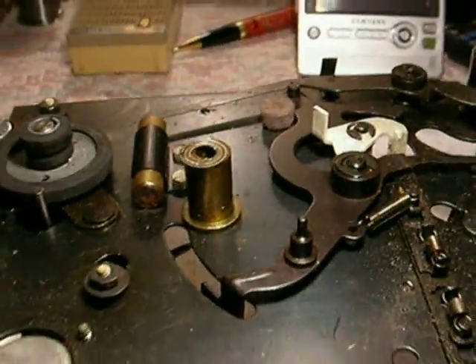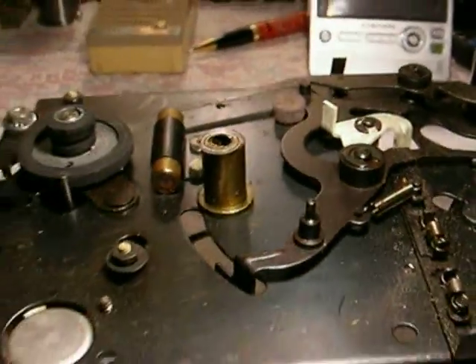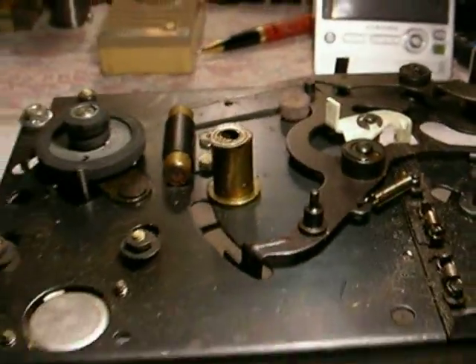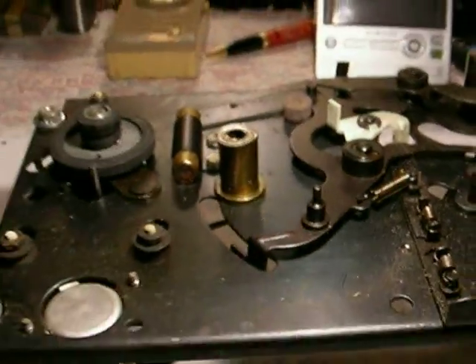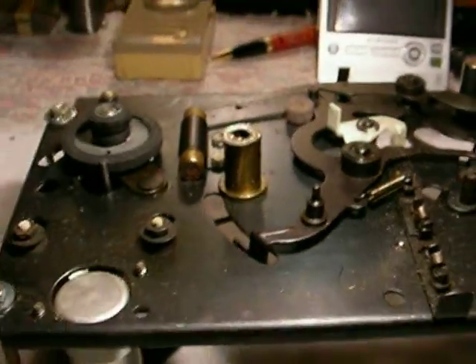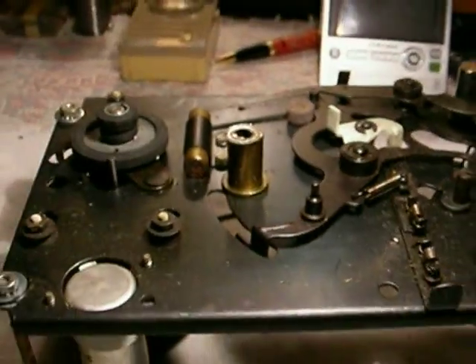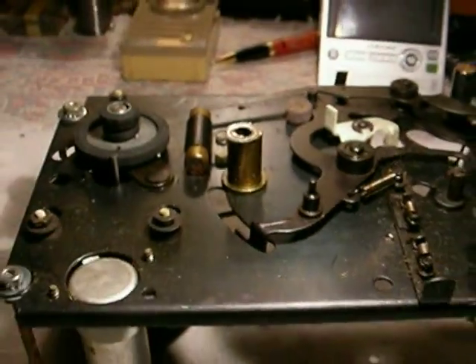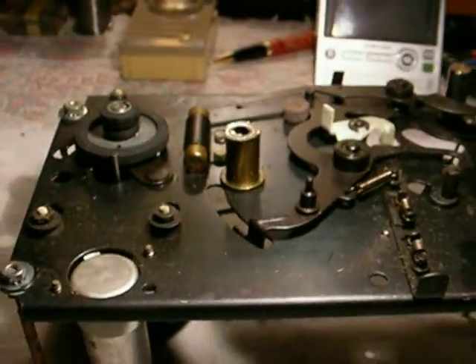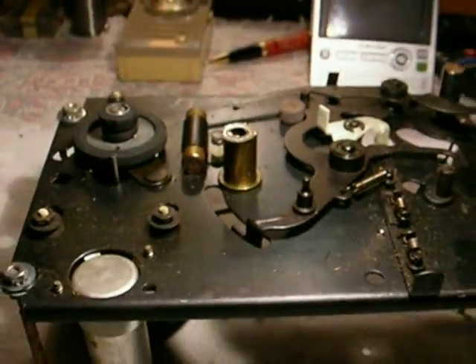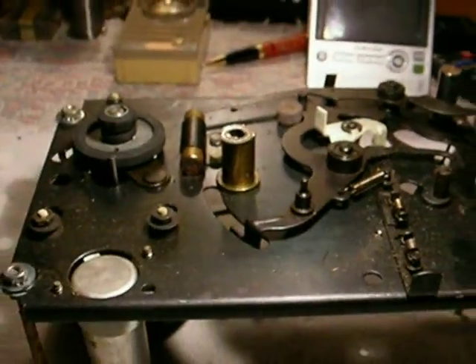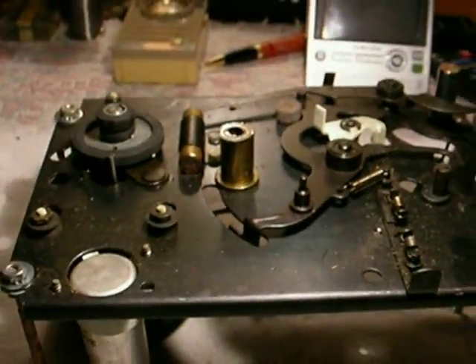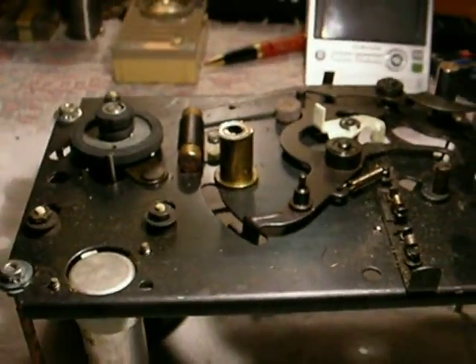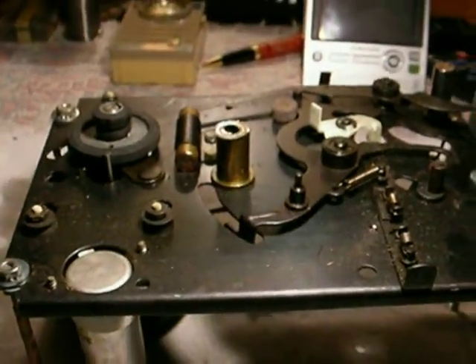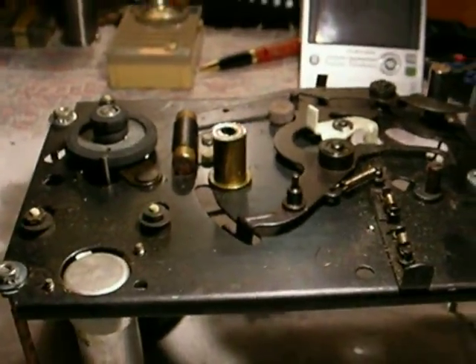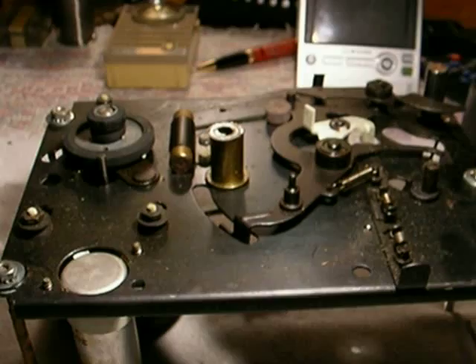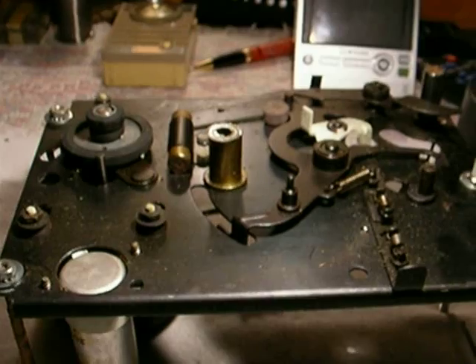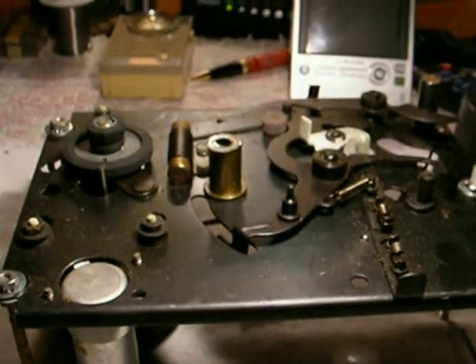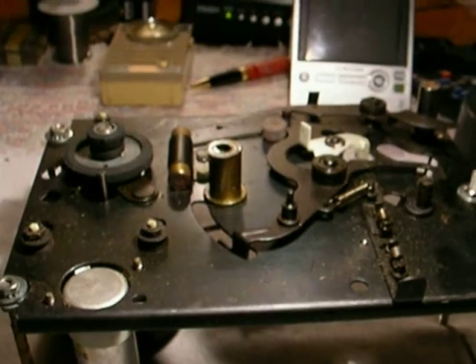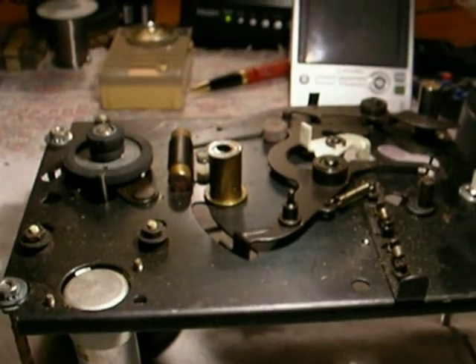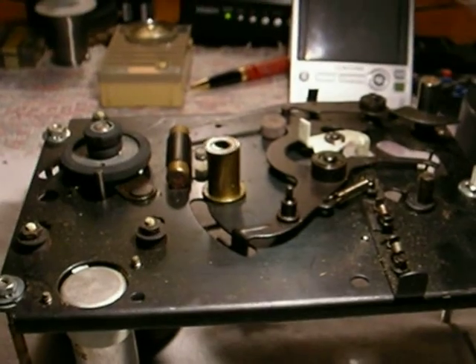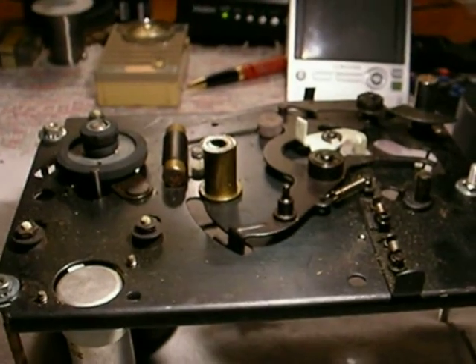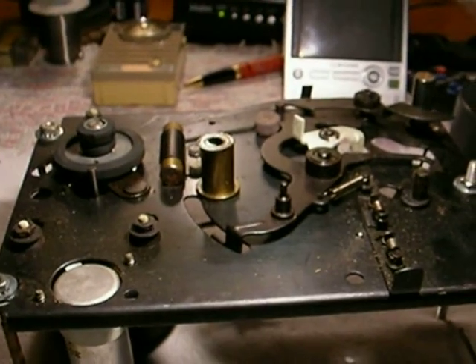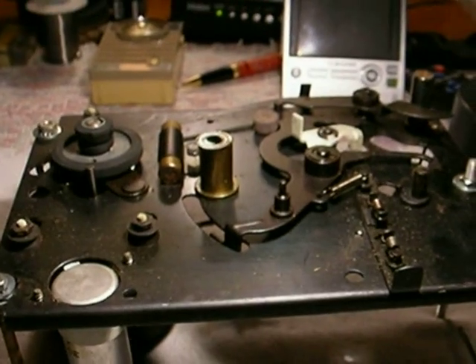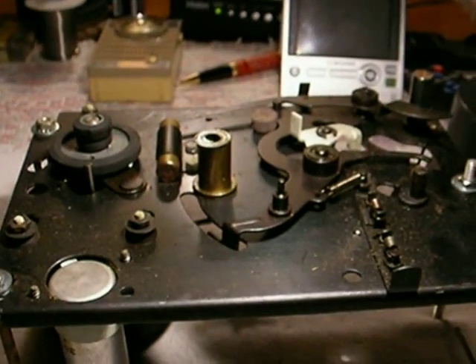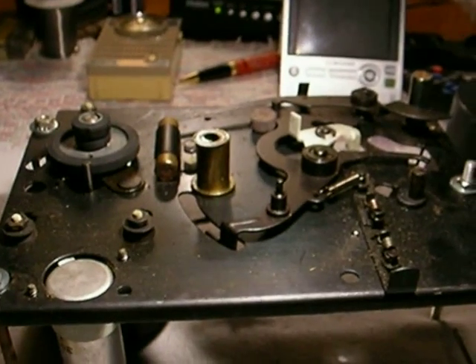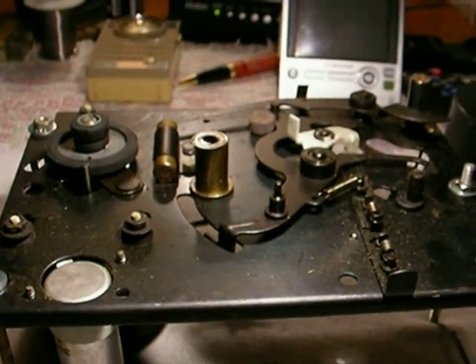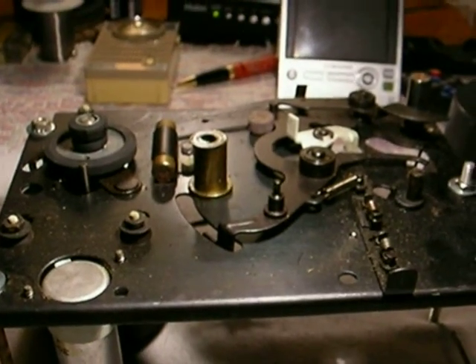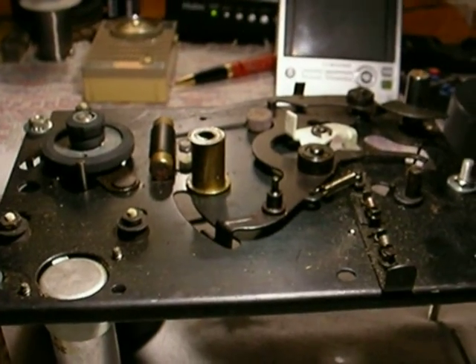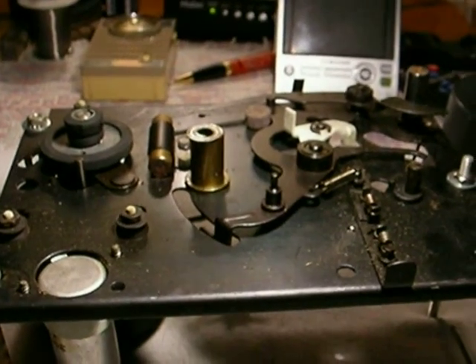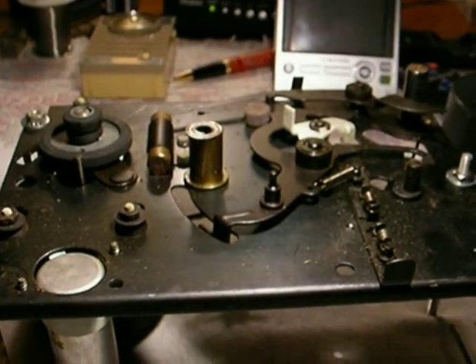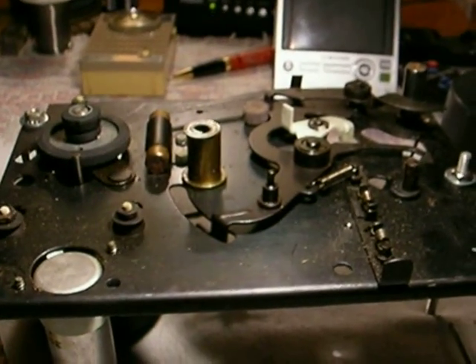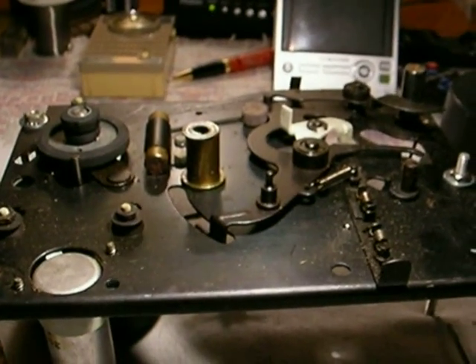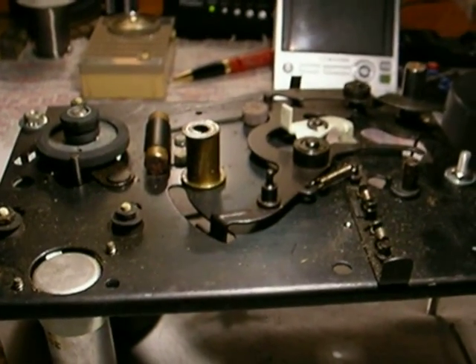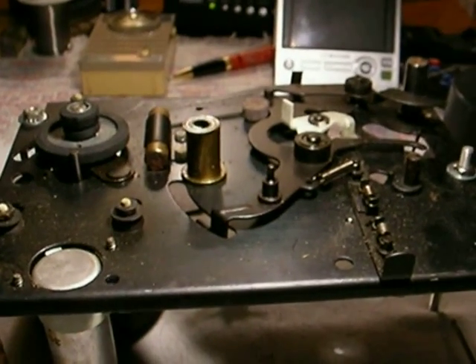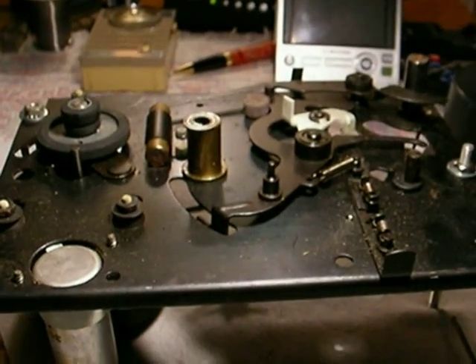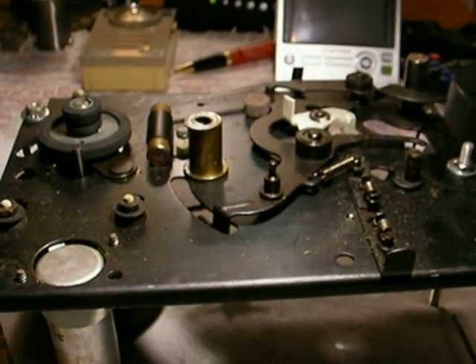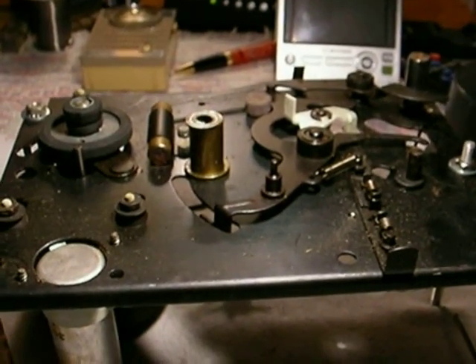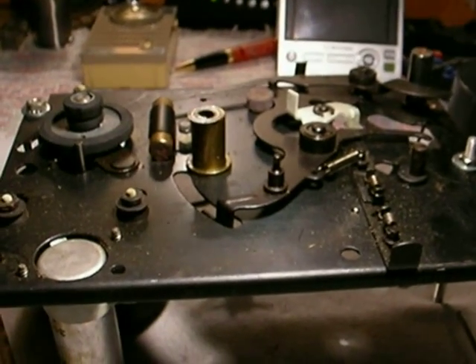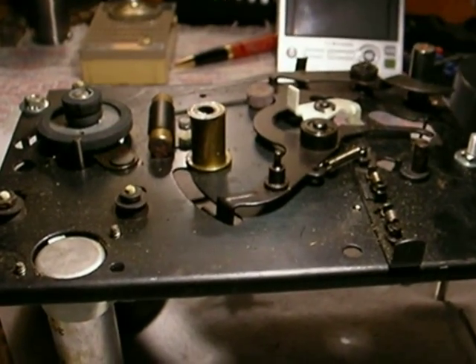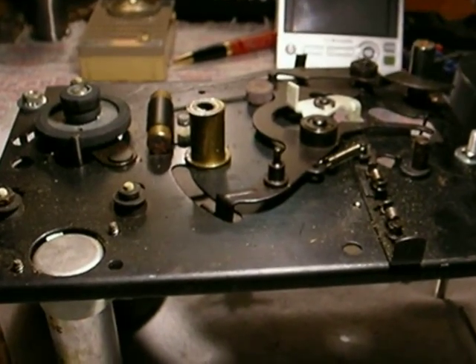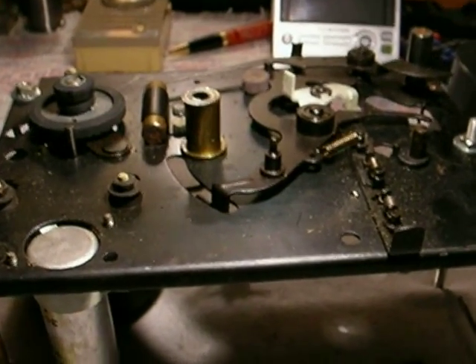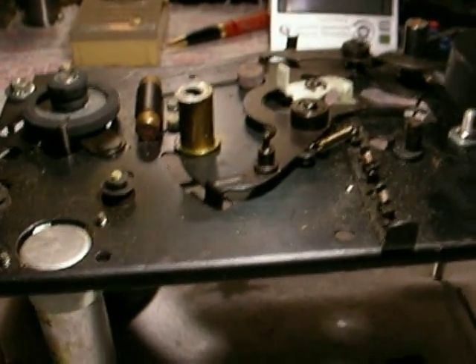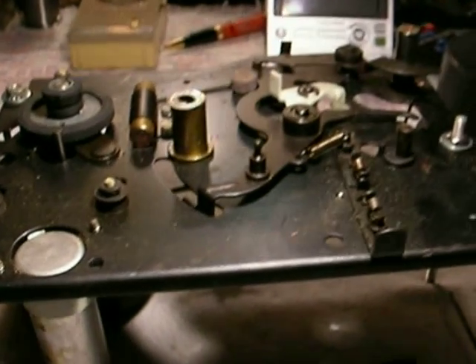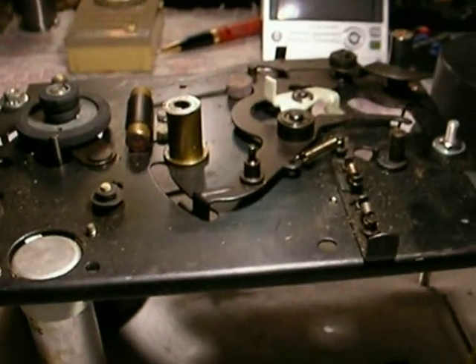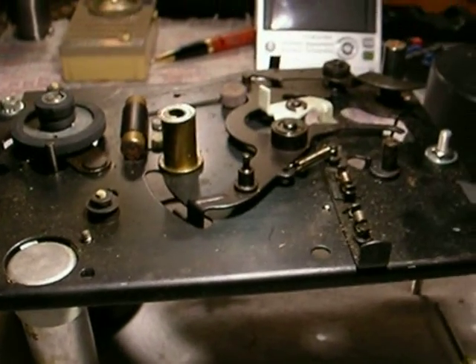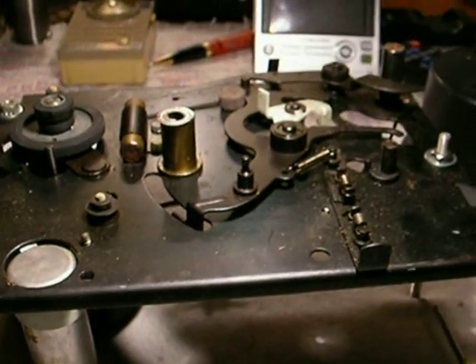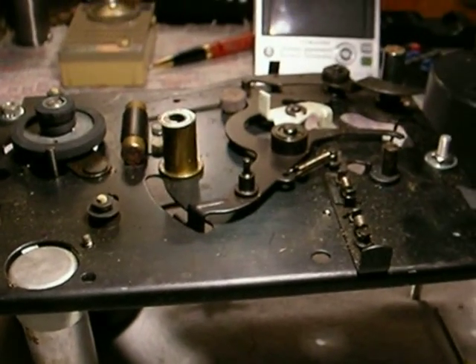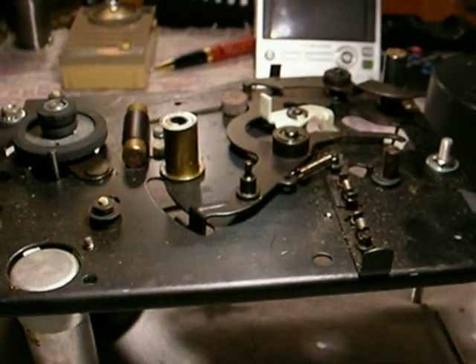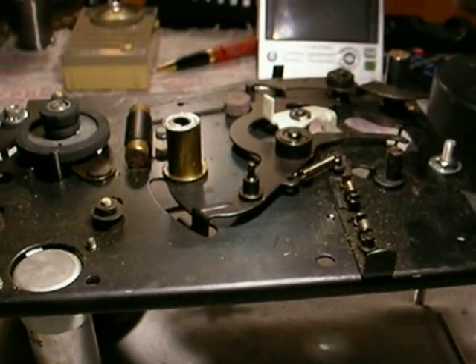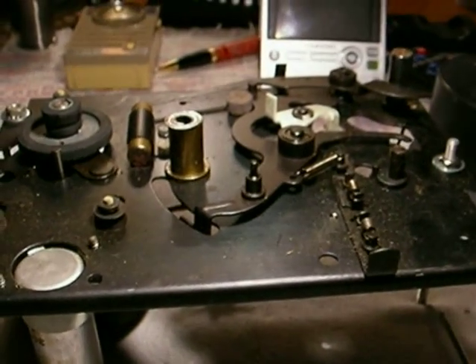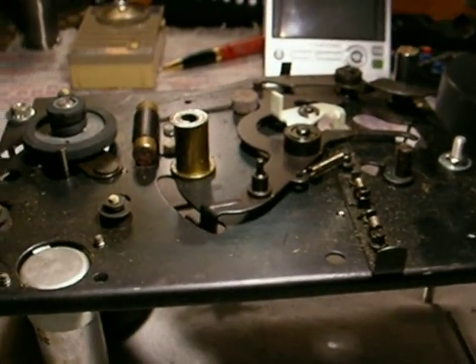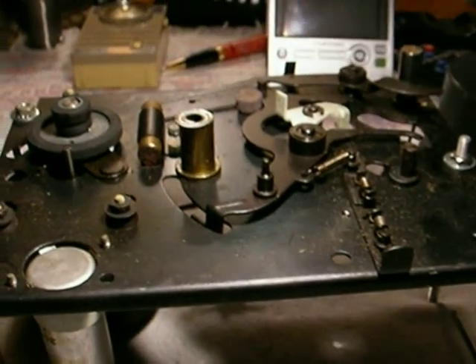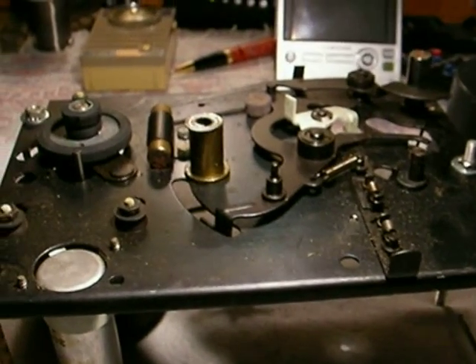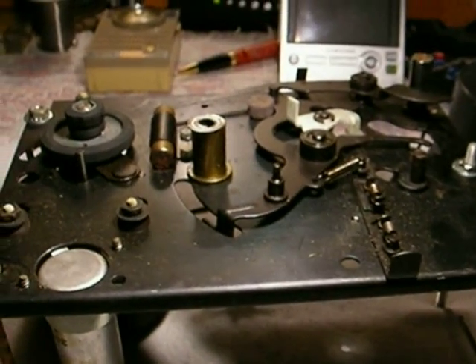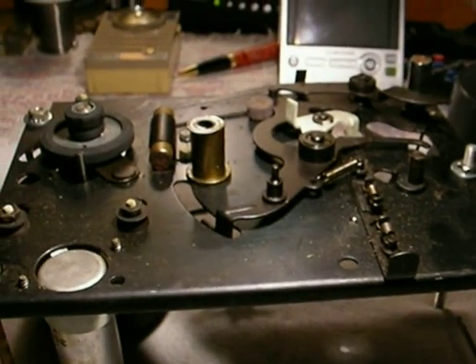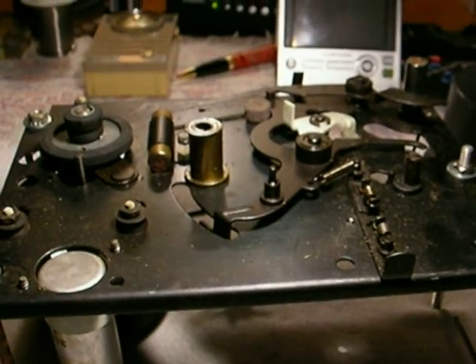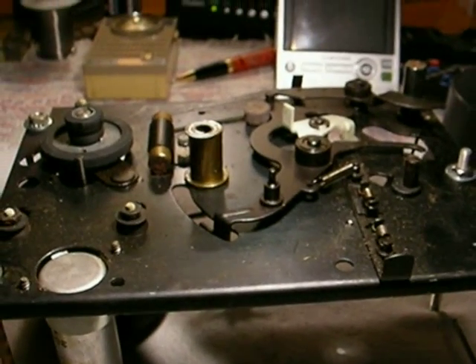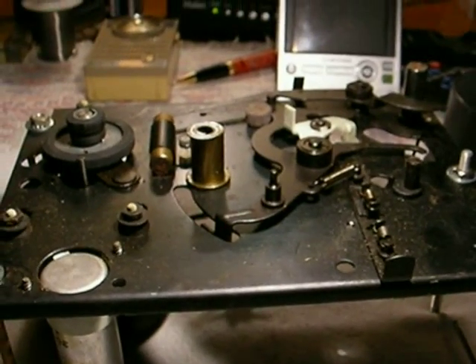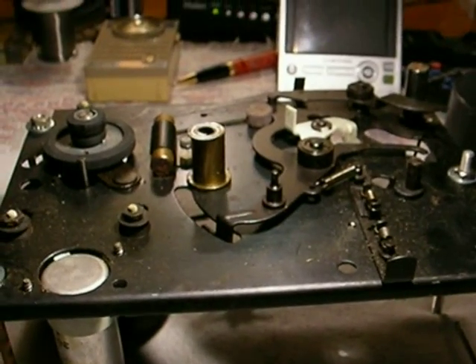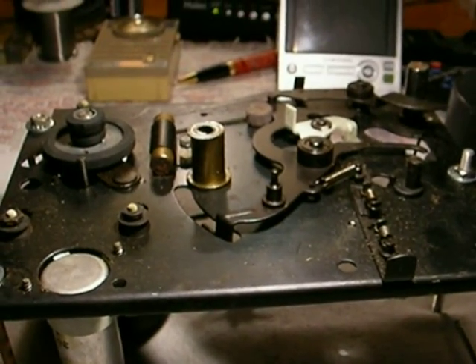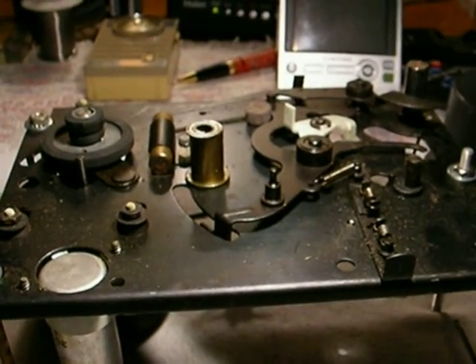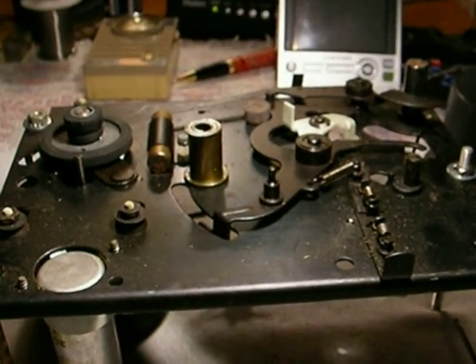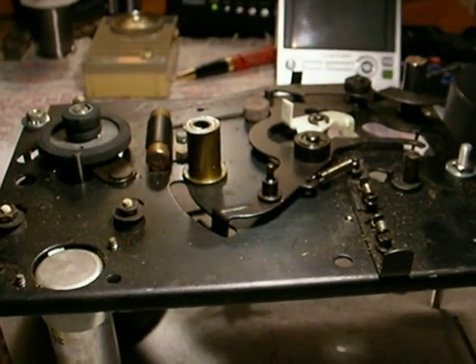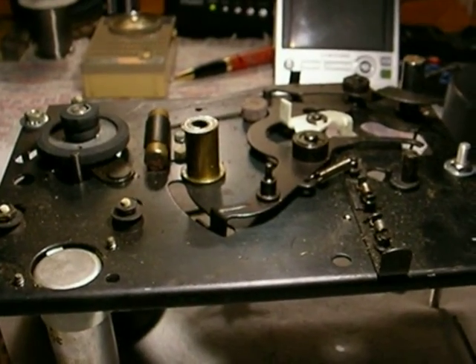That's the brief look at this unit. You're going to see this thing back together in its entirety and working once the restoration is complete.